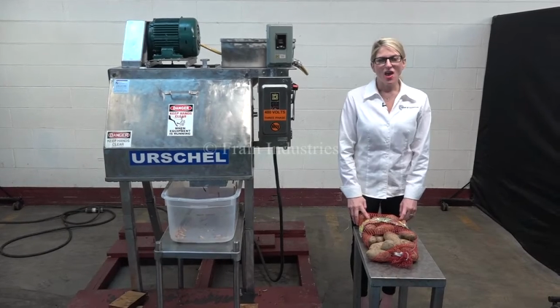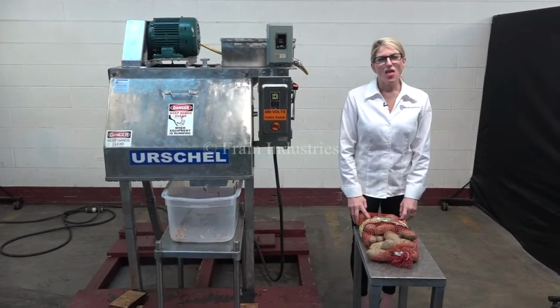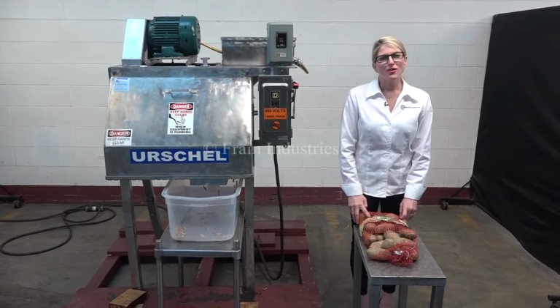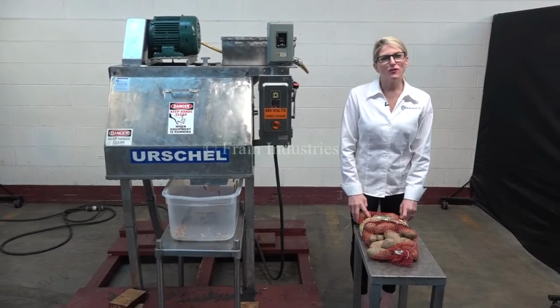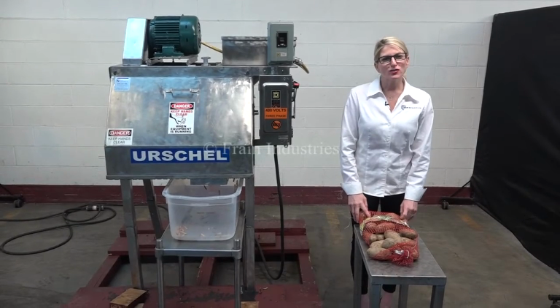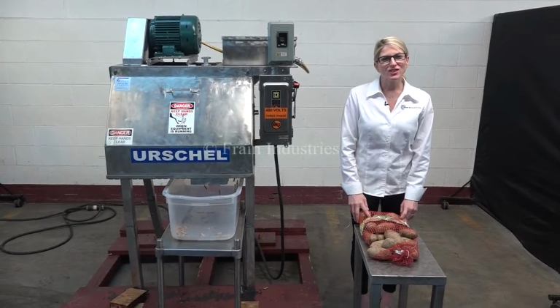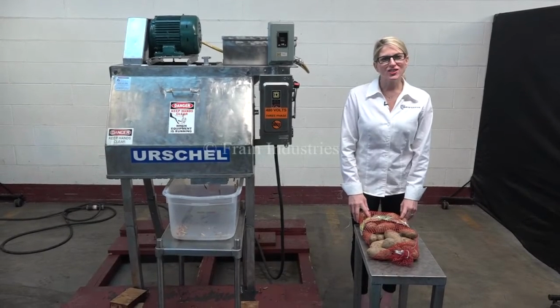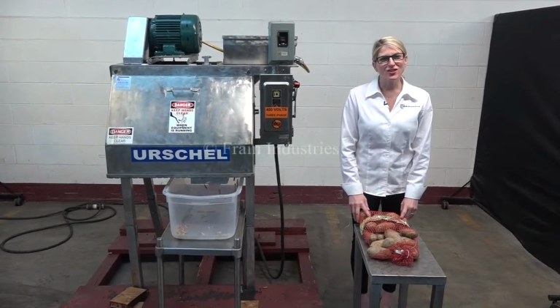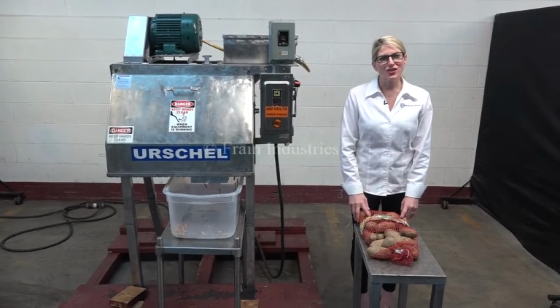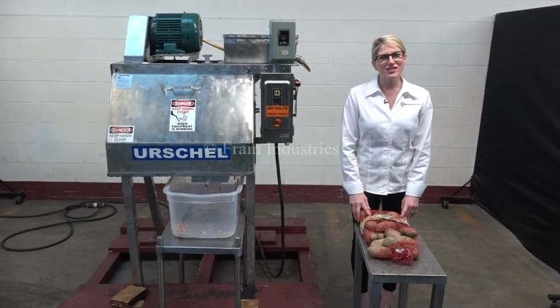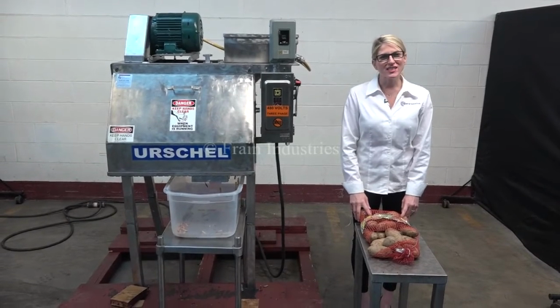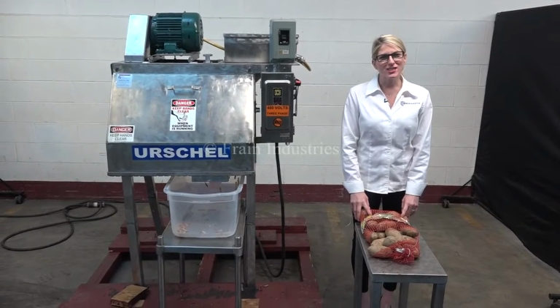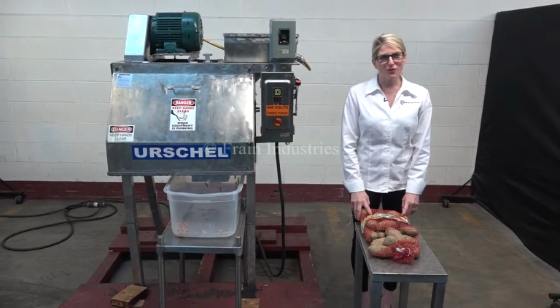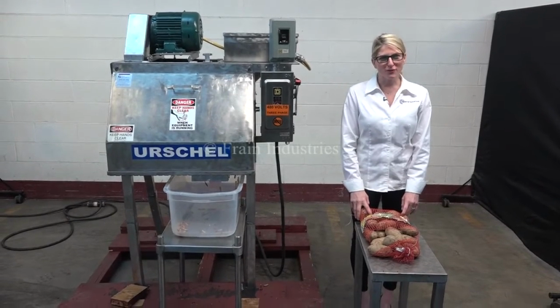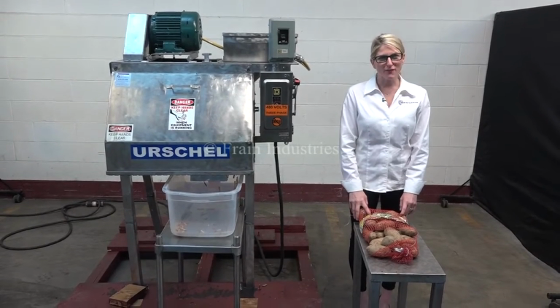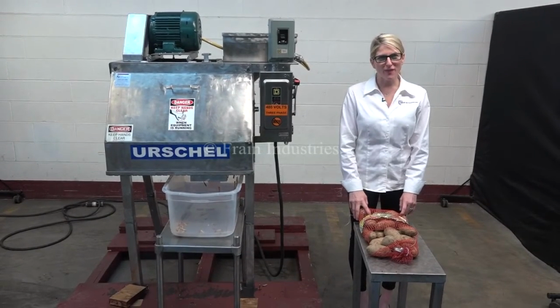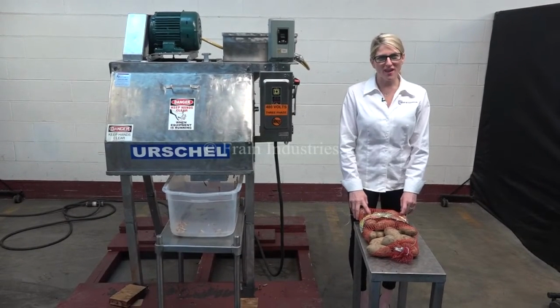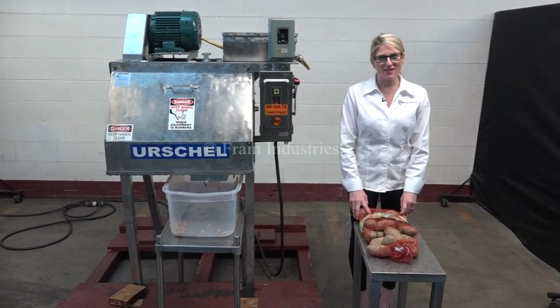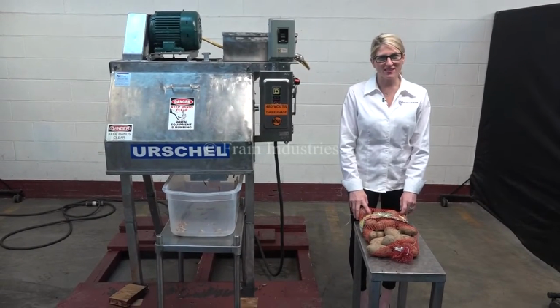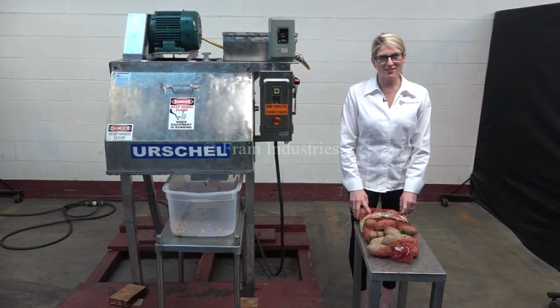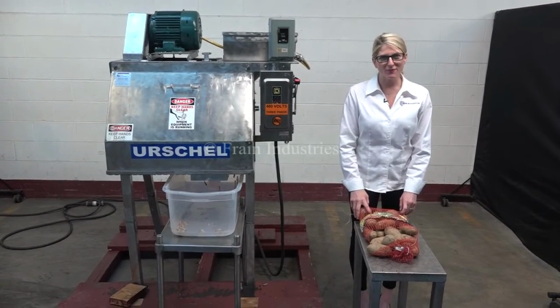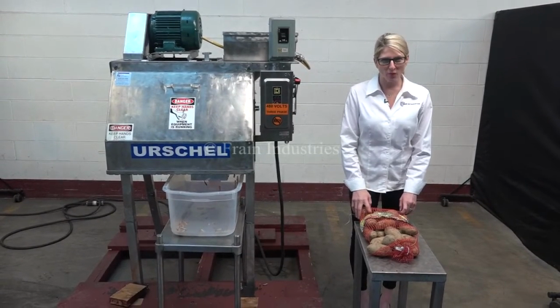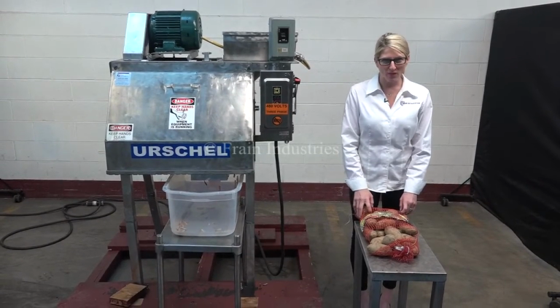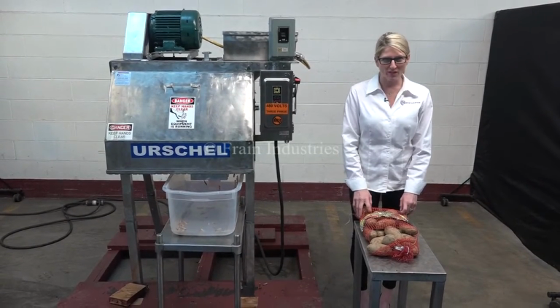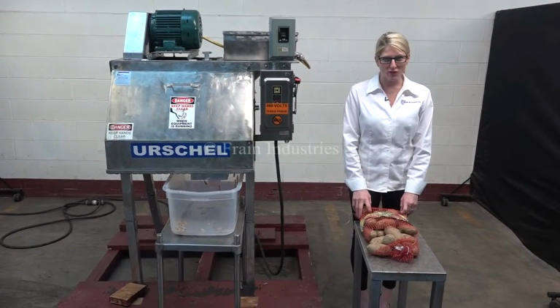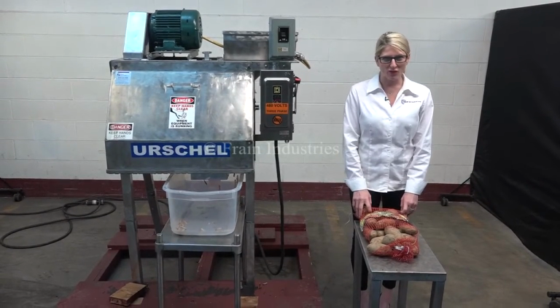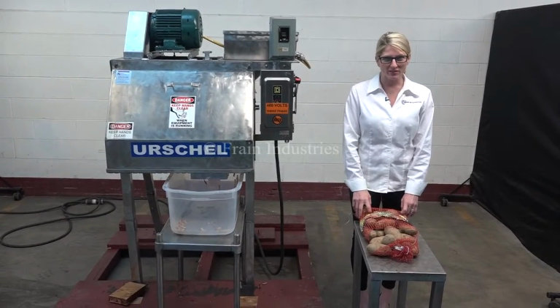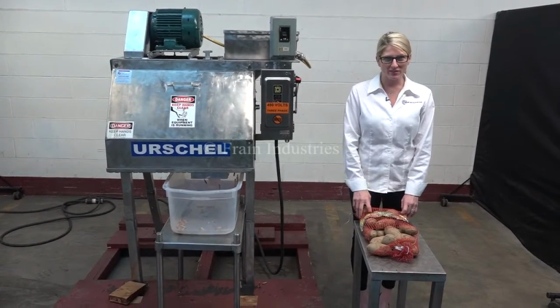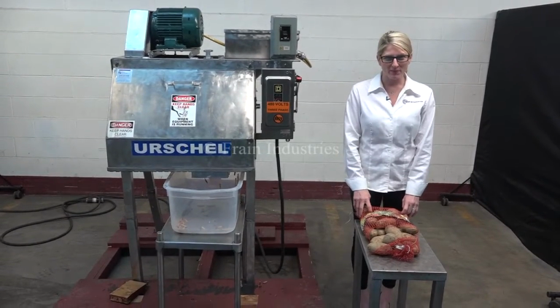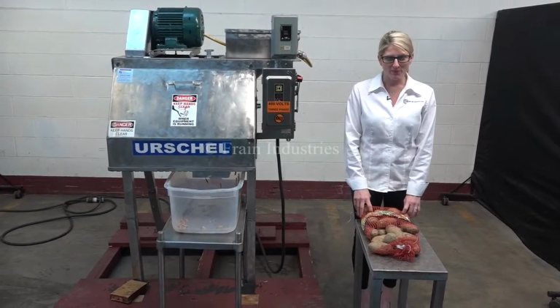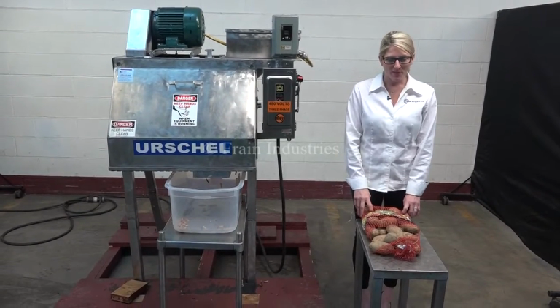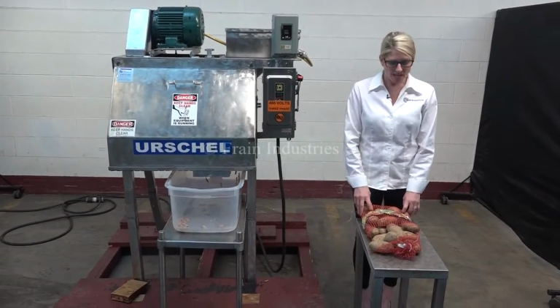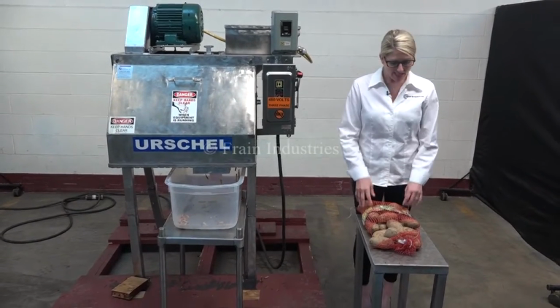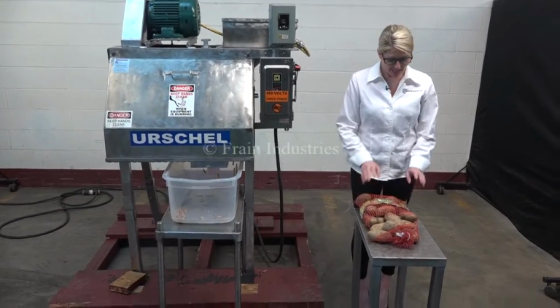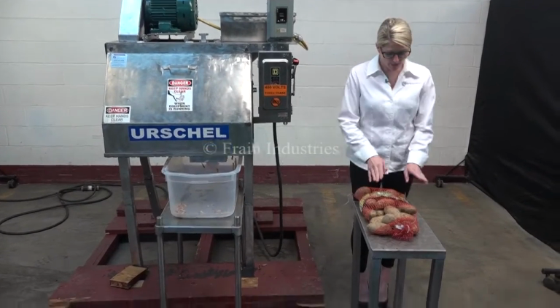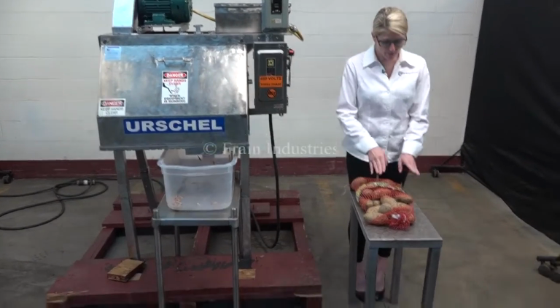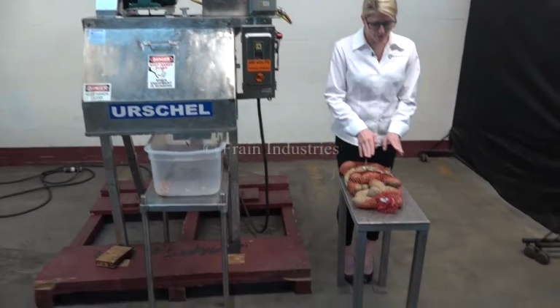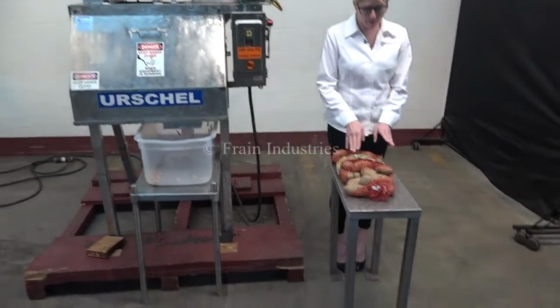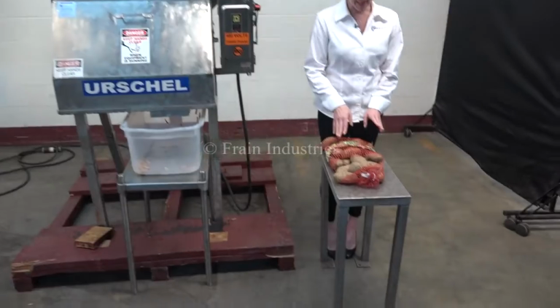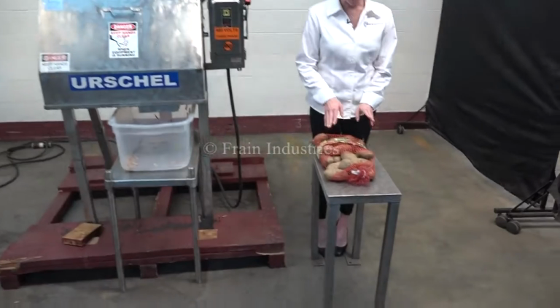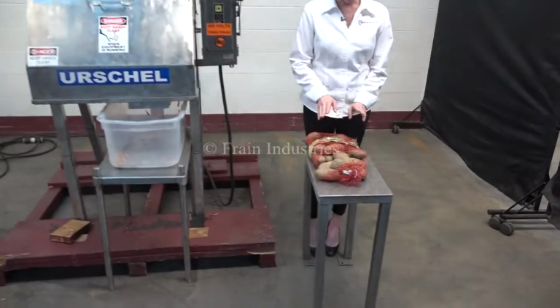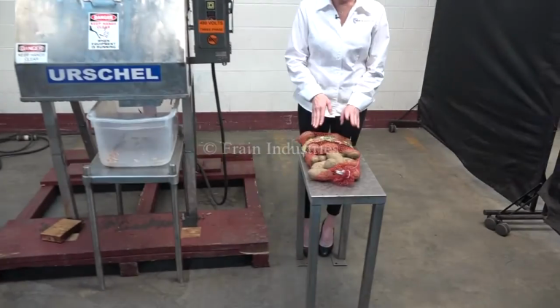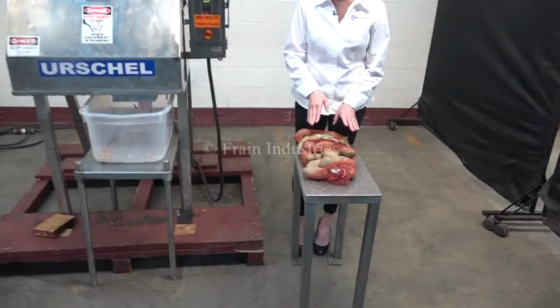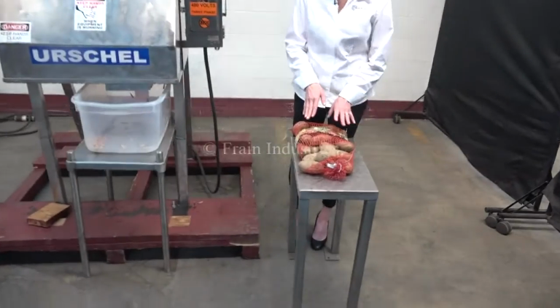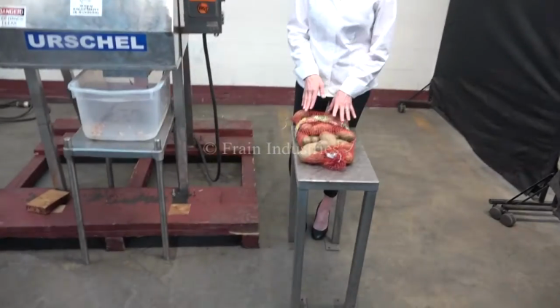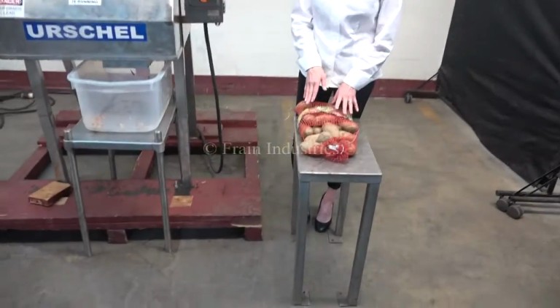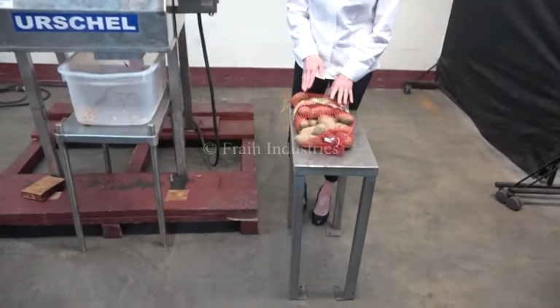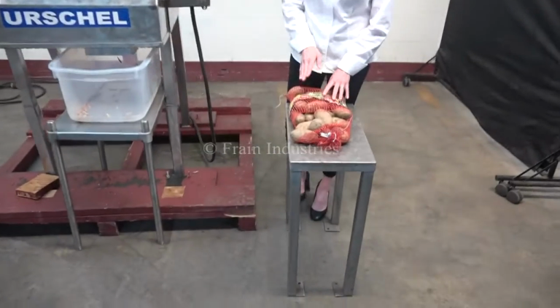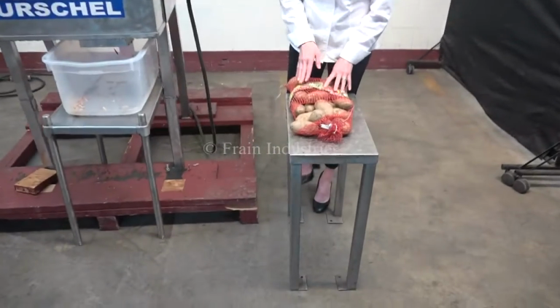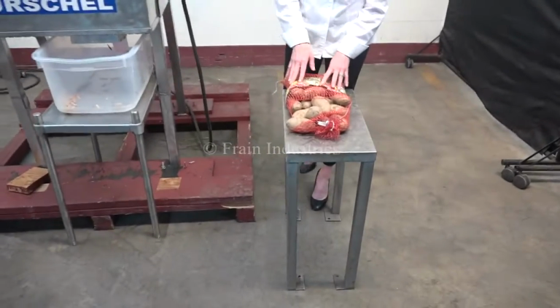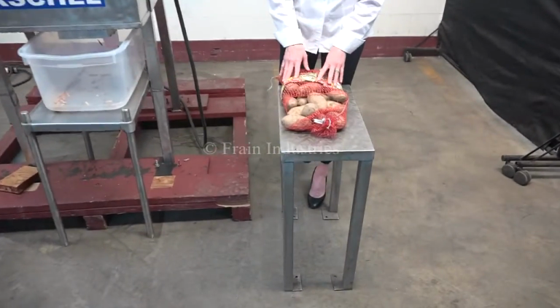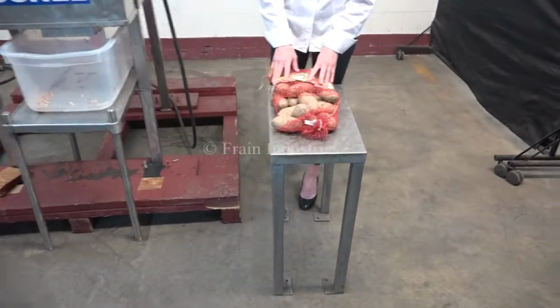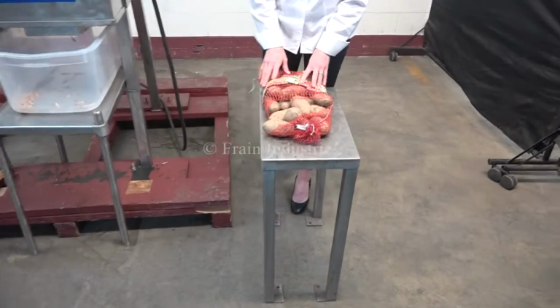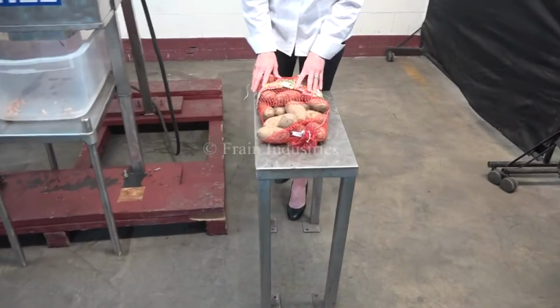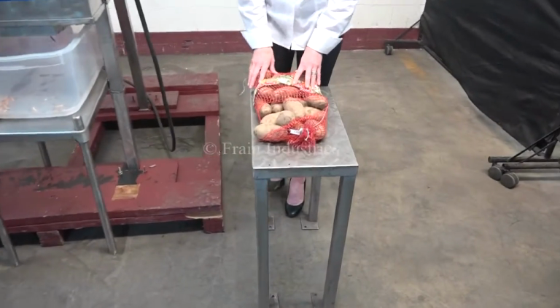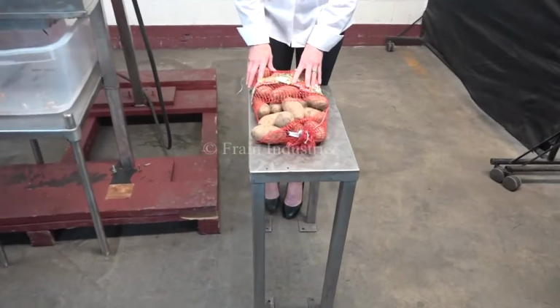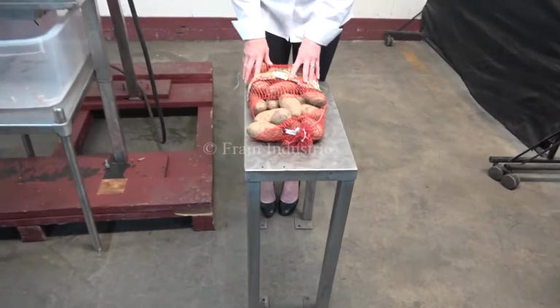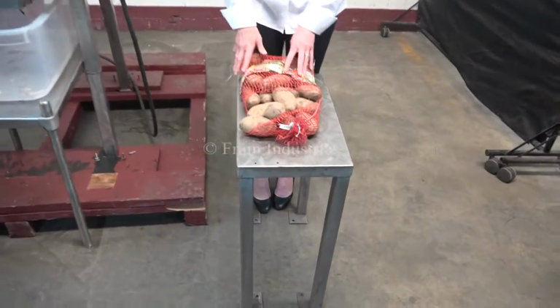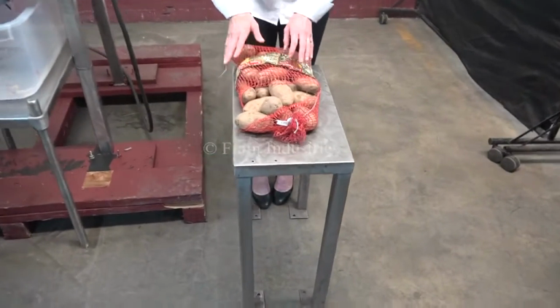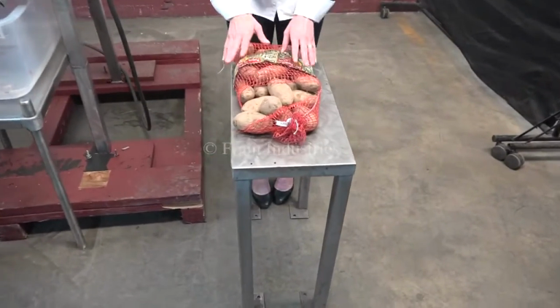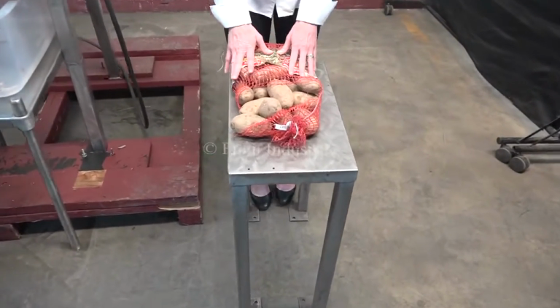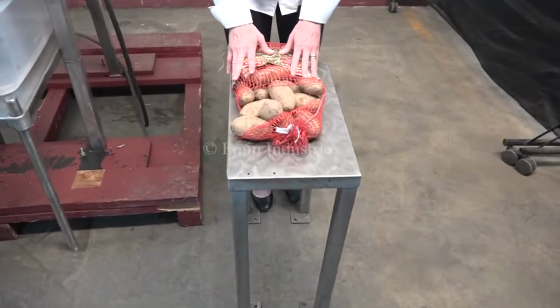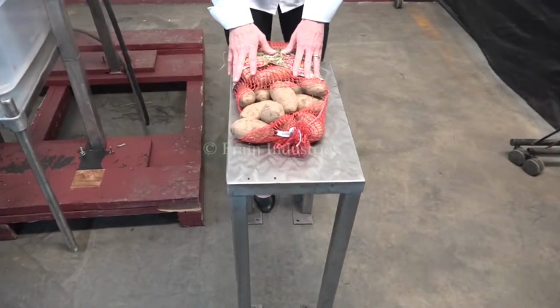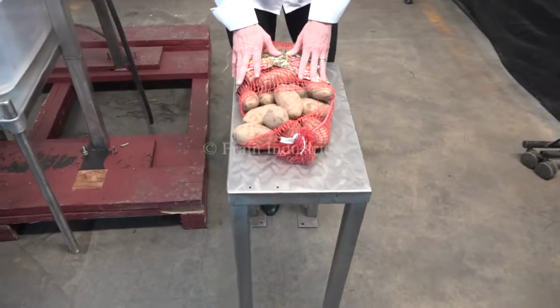The voltage is currently set to three phase, 40 volts. Today we'll be making a quarter inch by quarter inch french fry out of these potatoes.